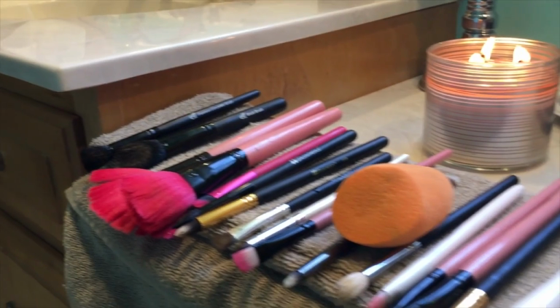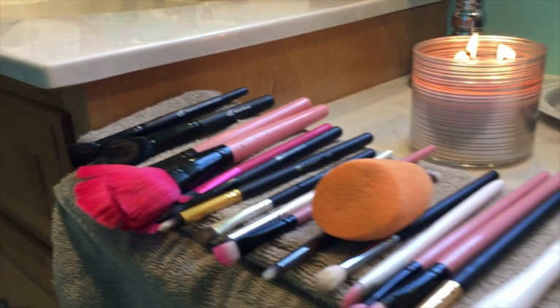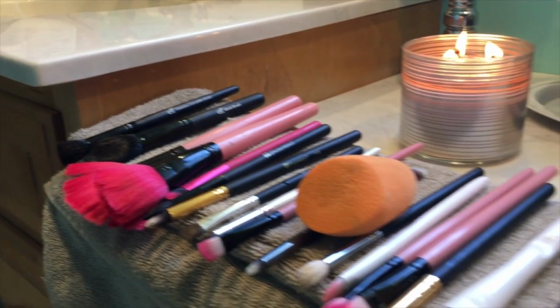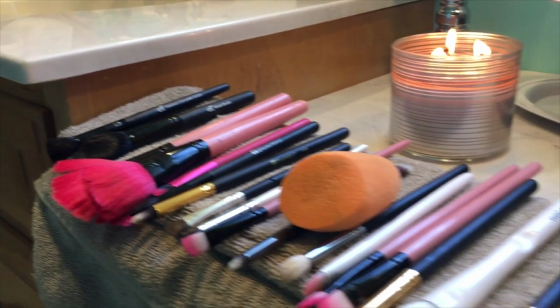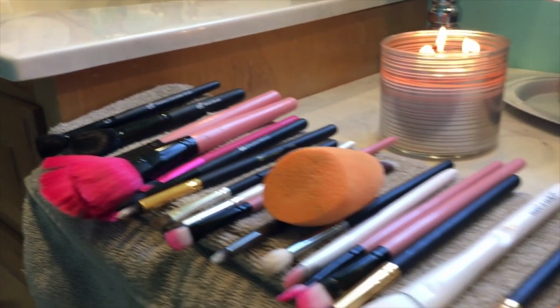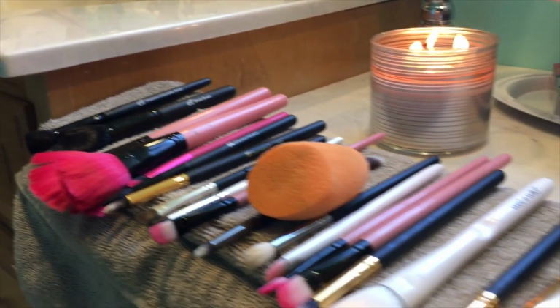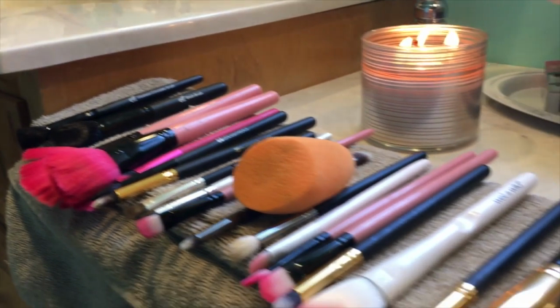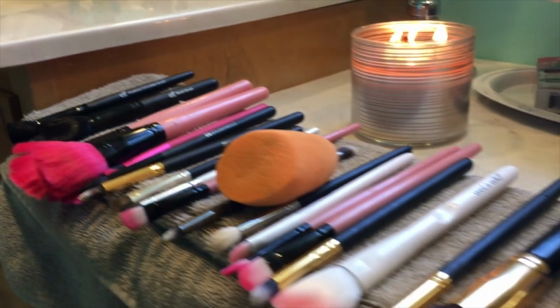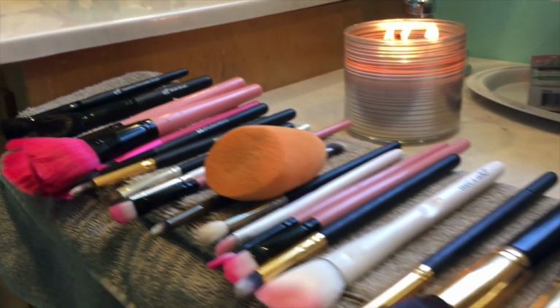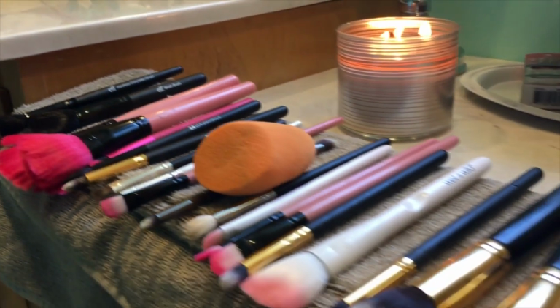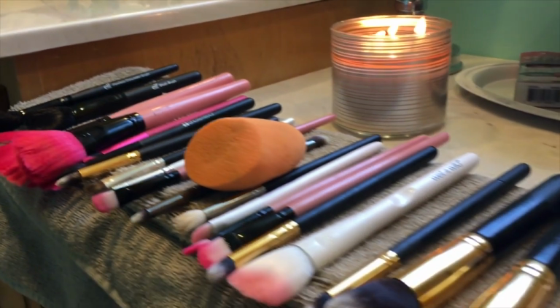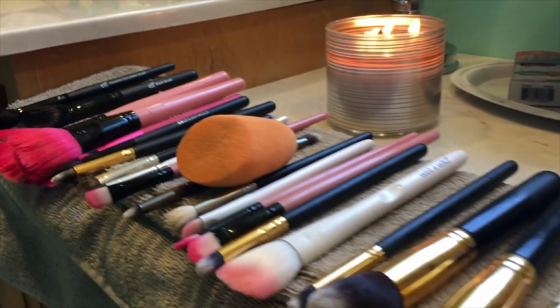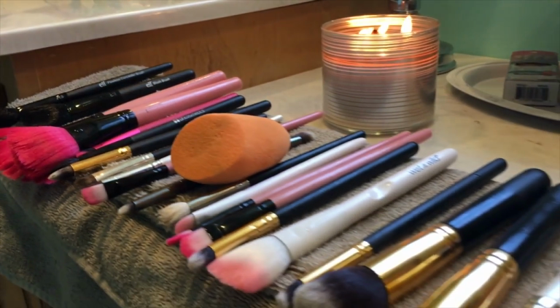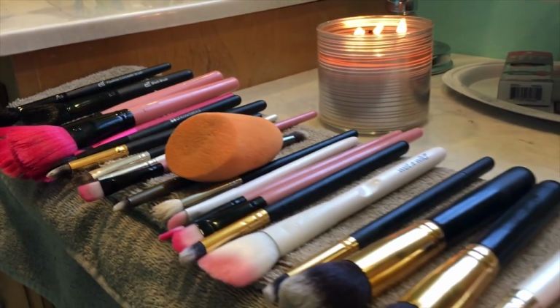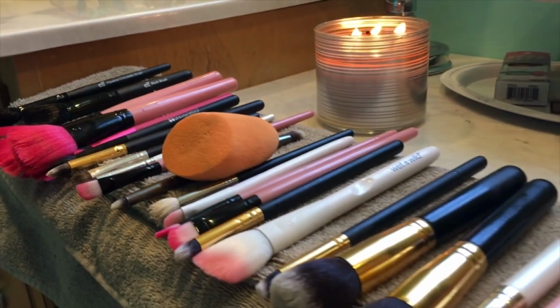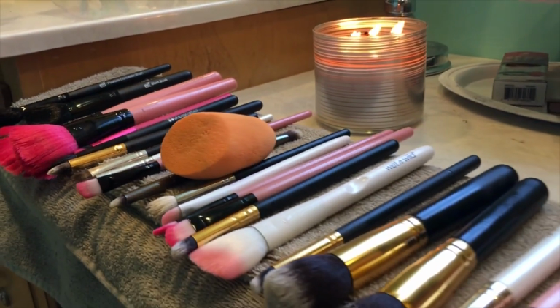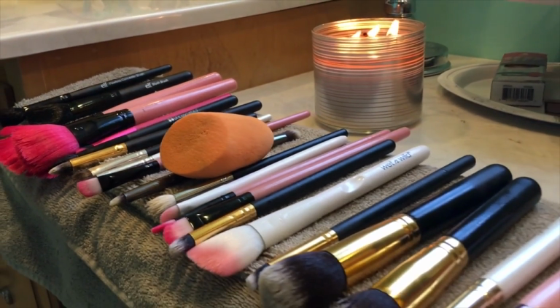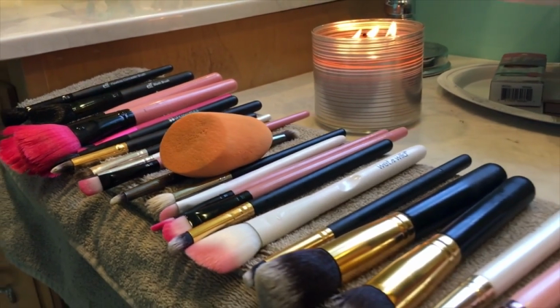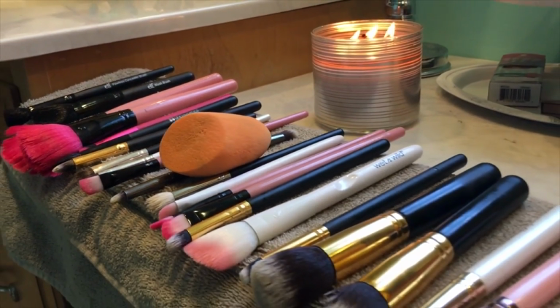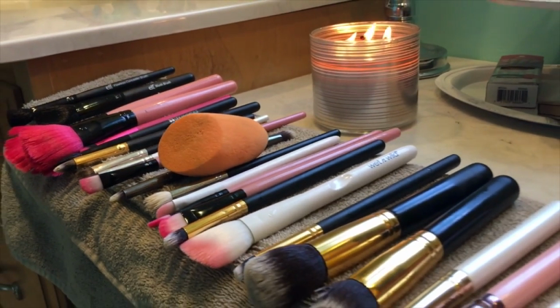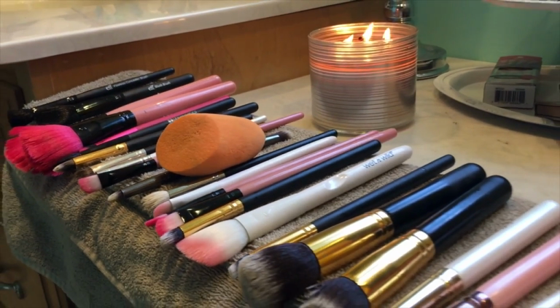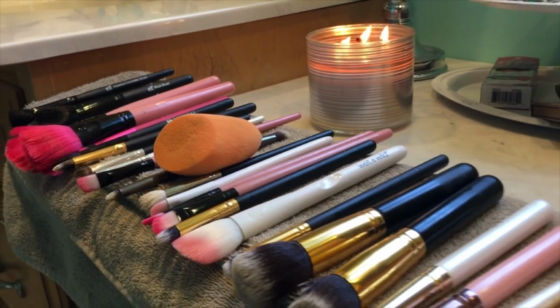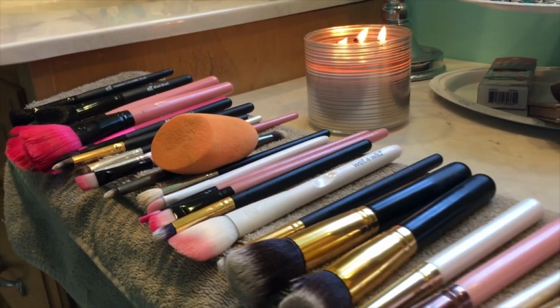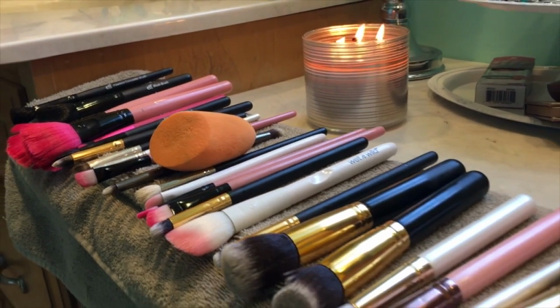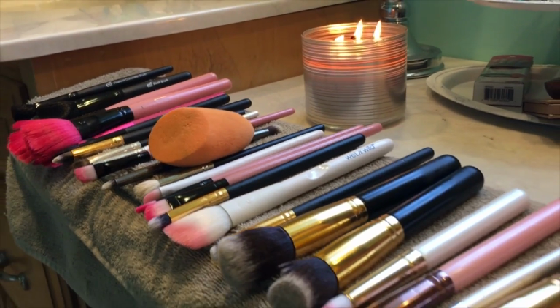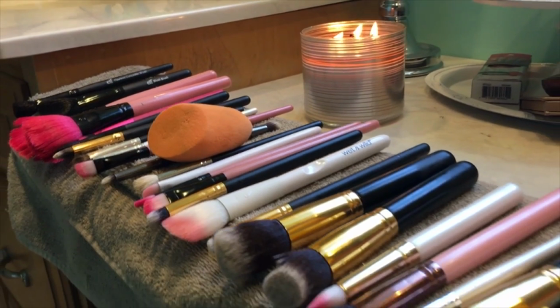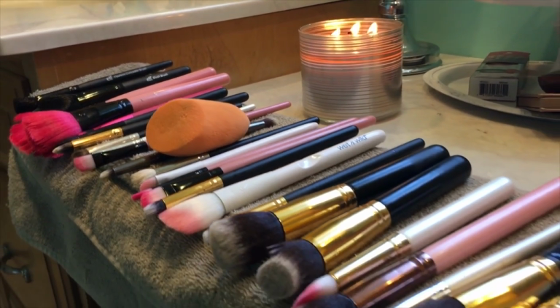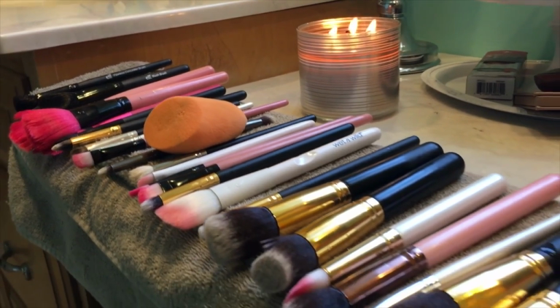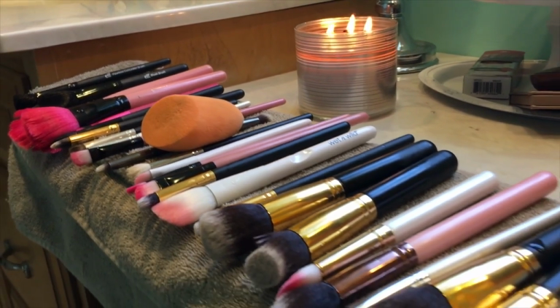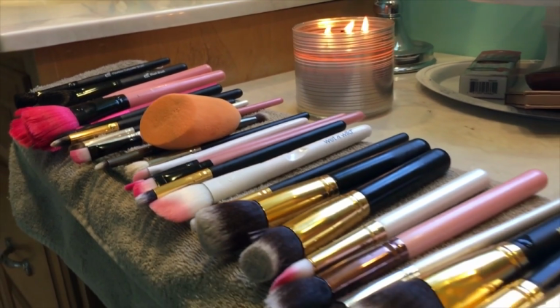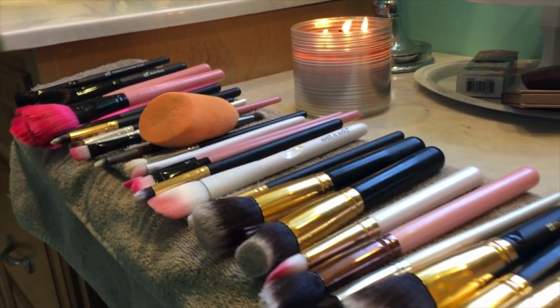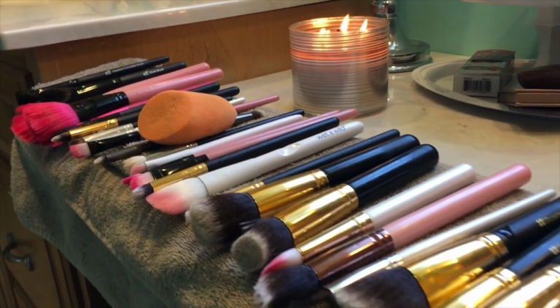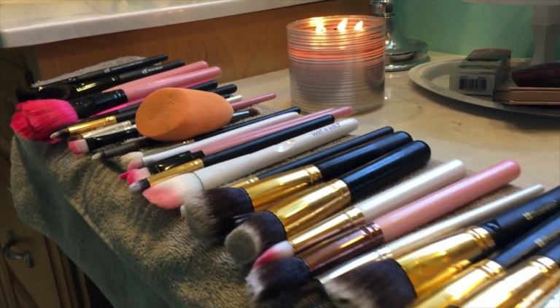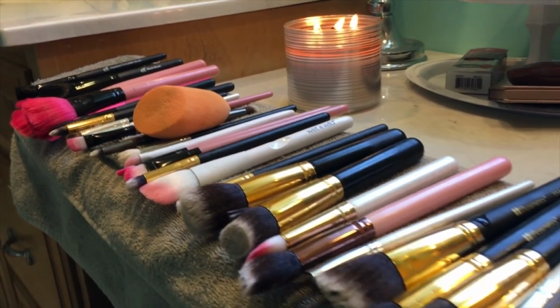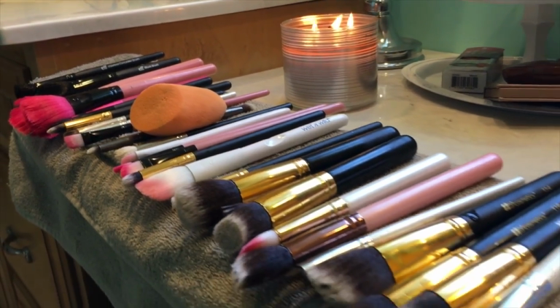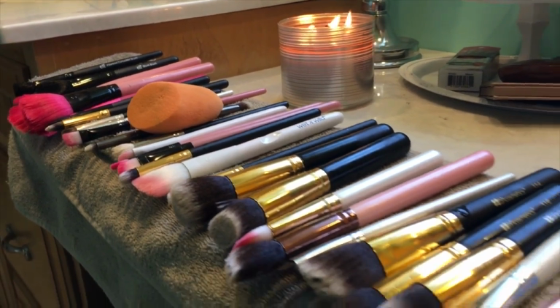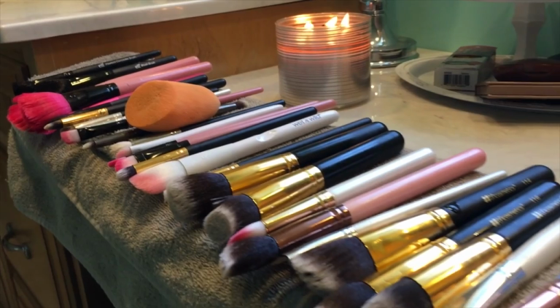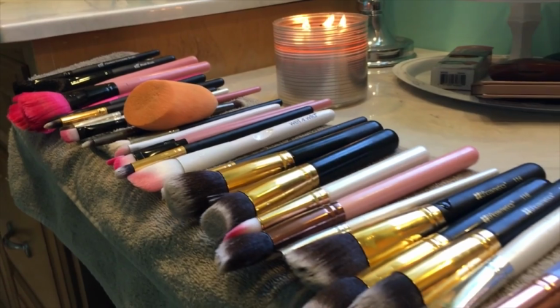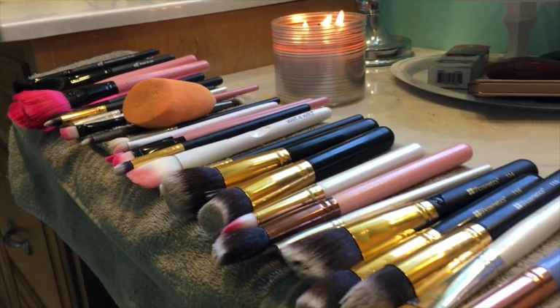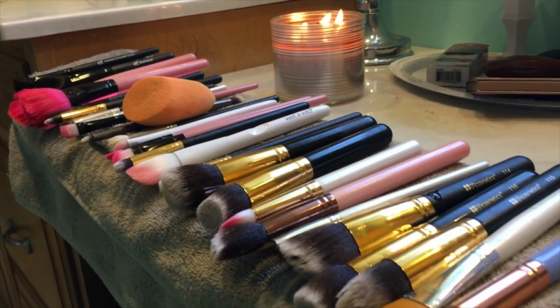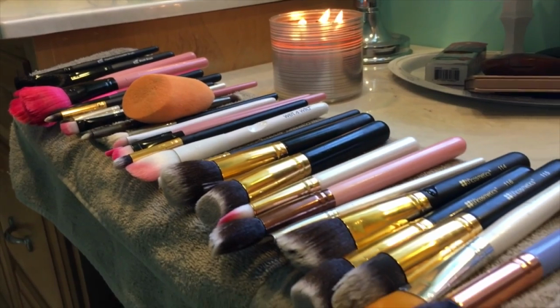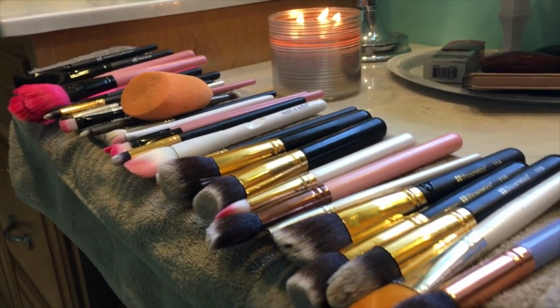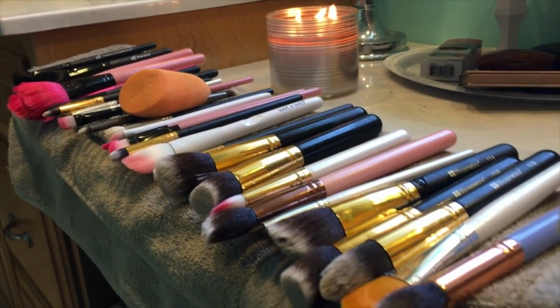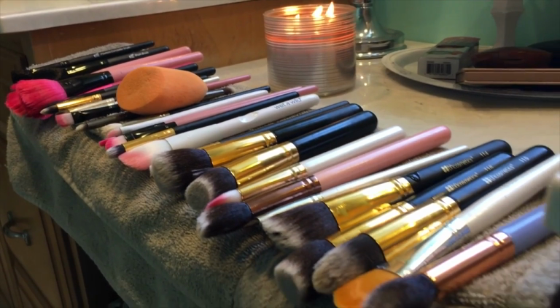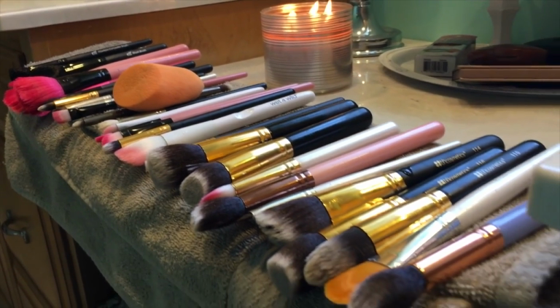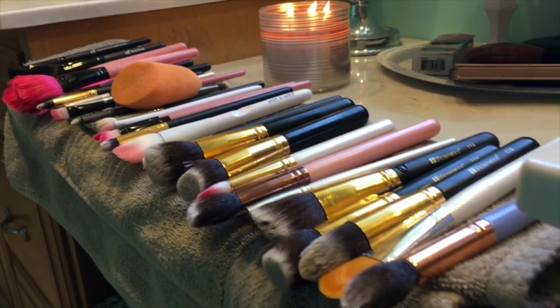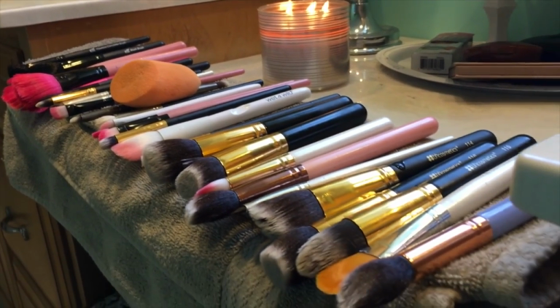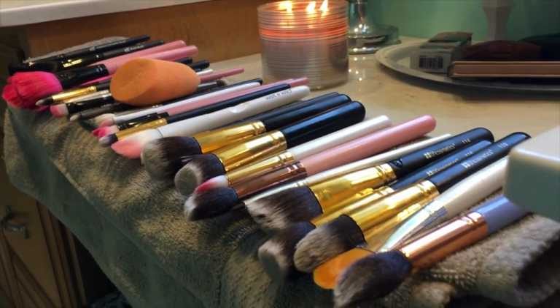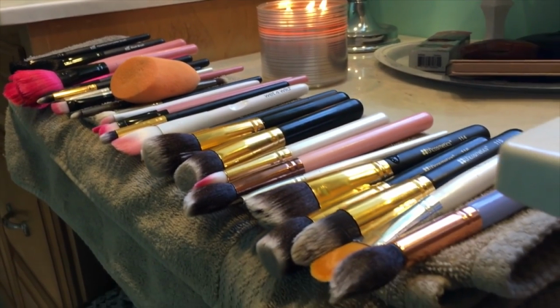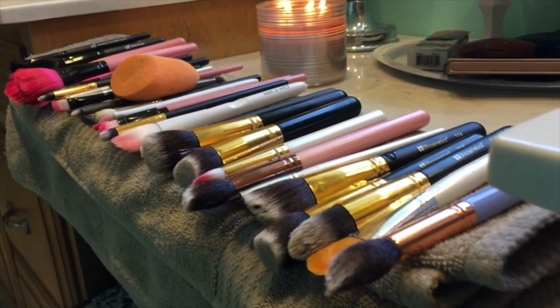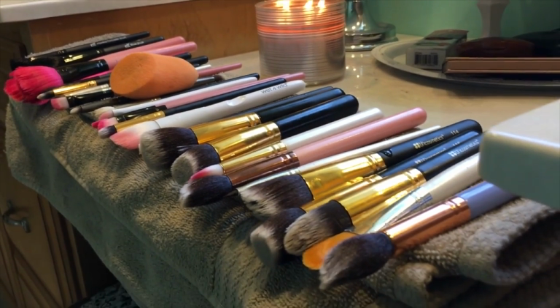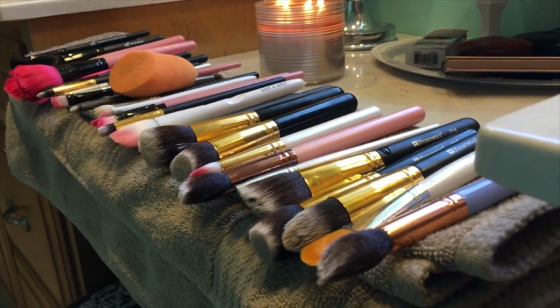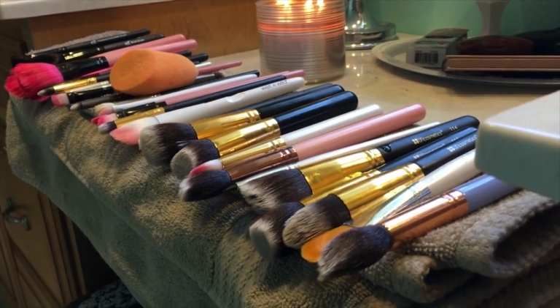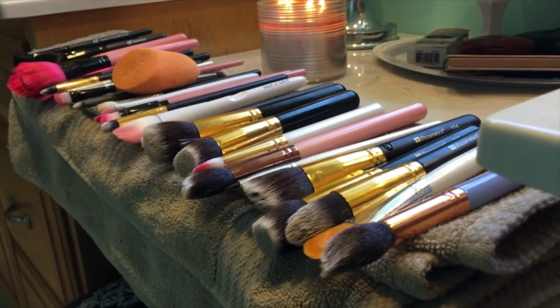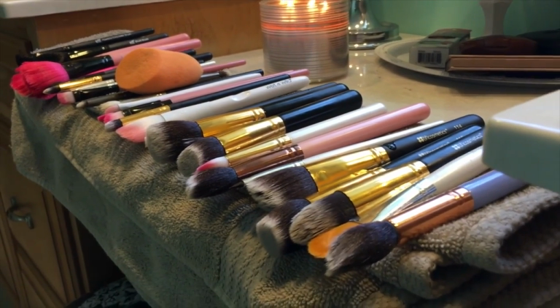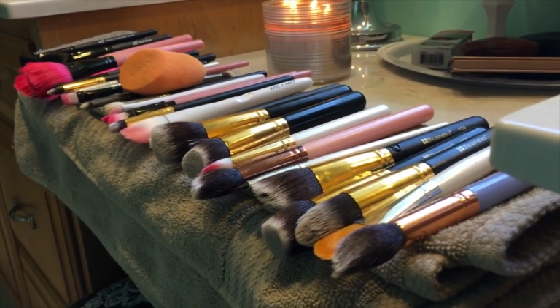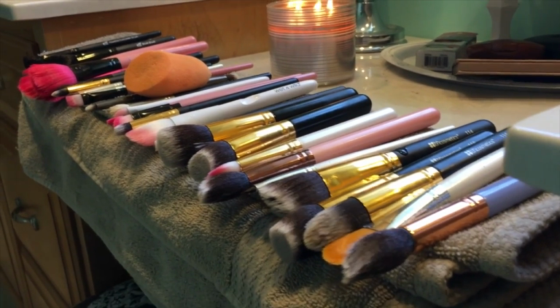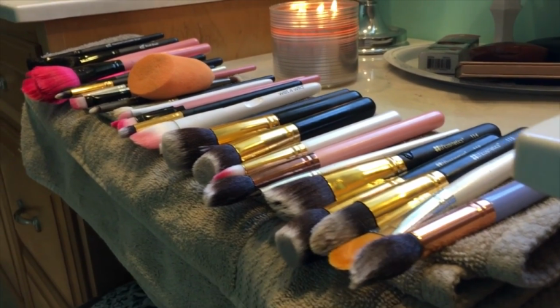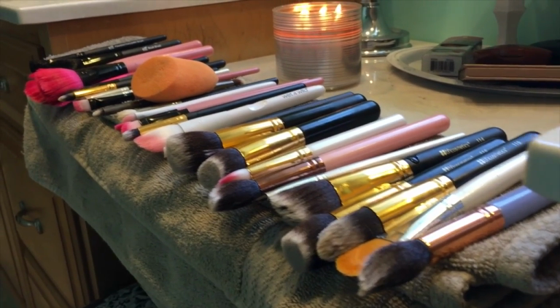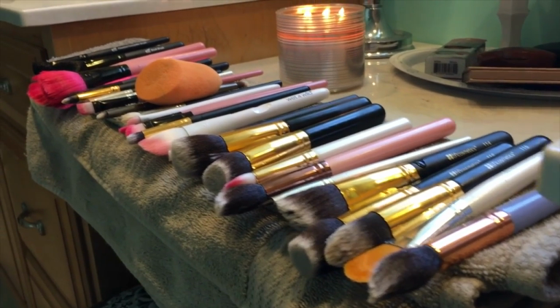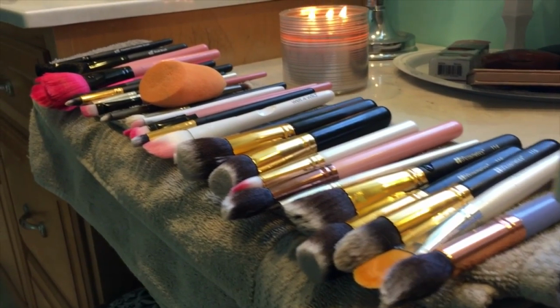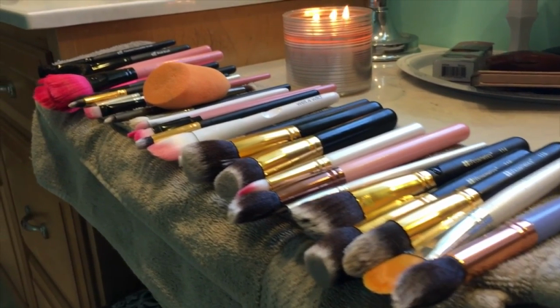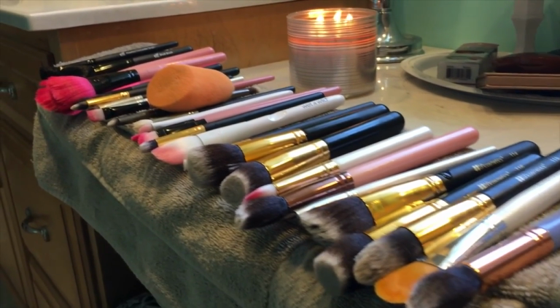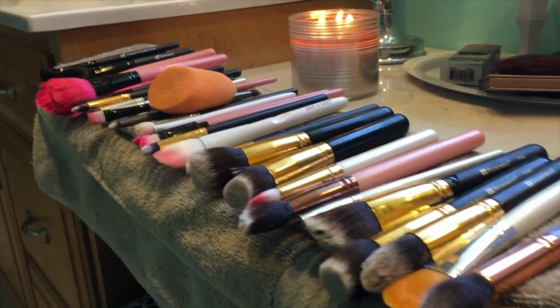Hey y'all, welcome back to my channel. Today I'm going to show you how I clean my makeup brushes, so if you want to see how I do that, just keep watching.